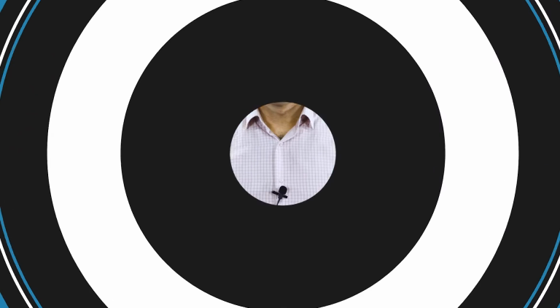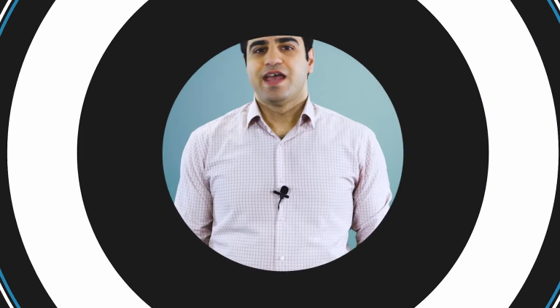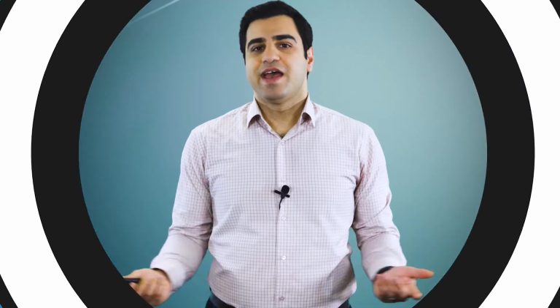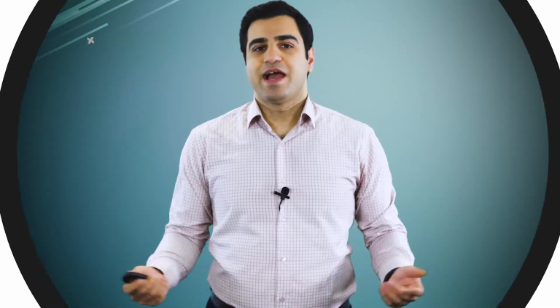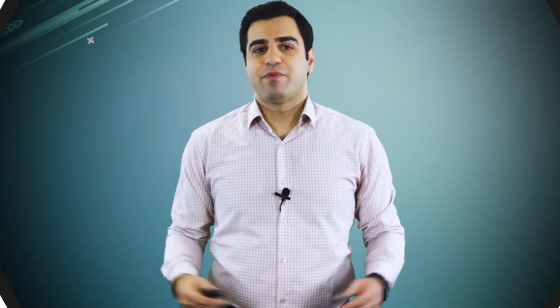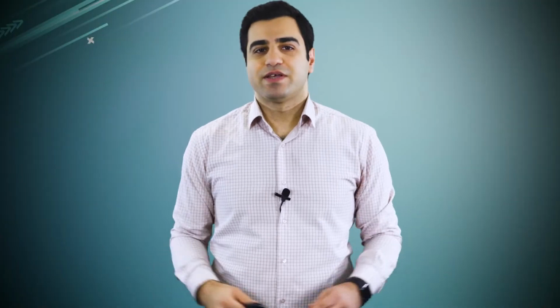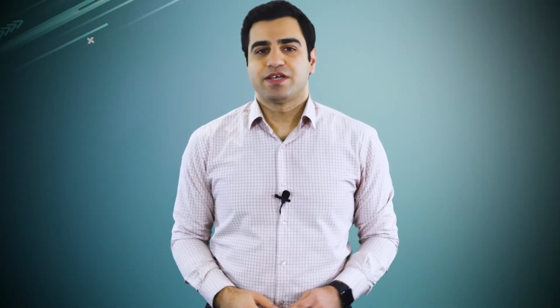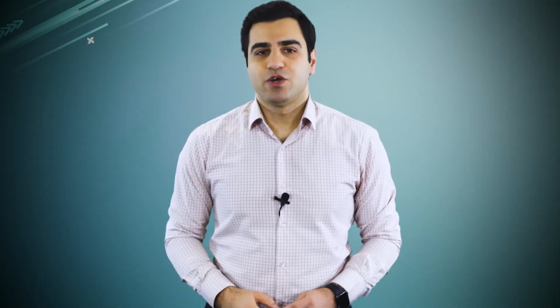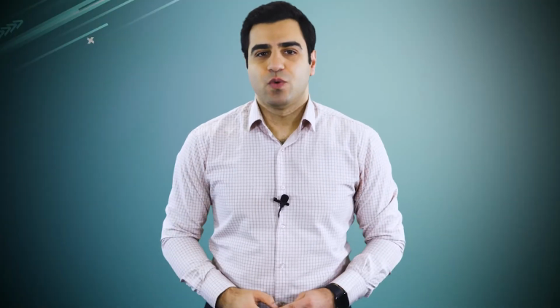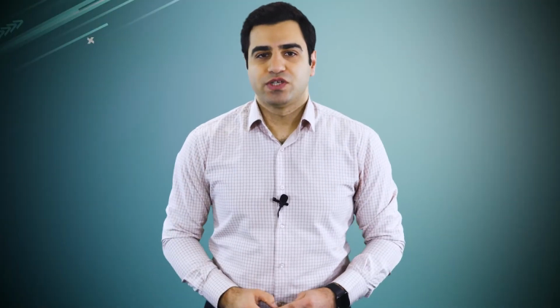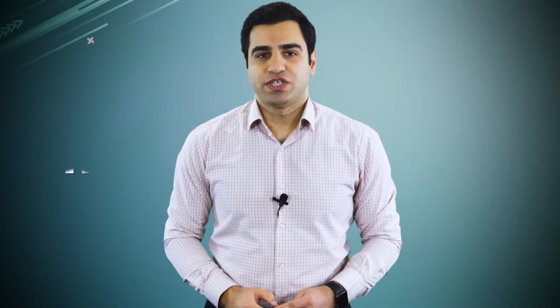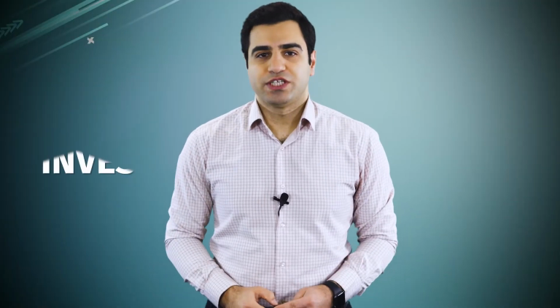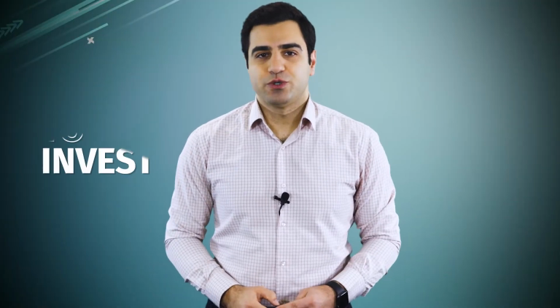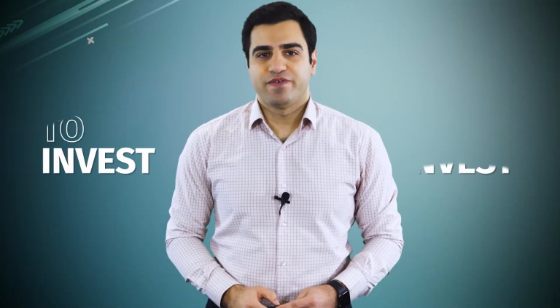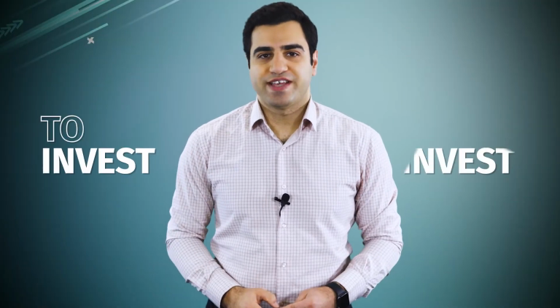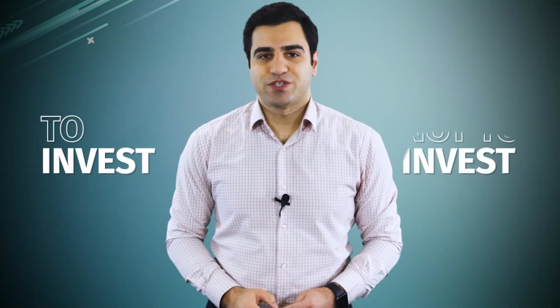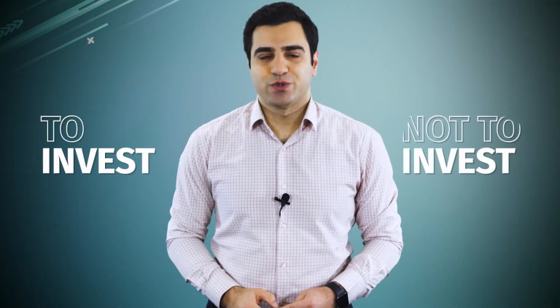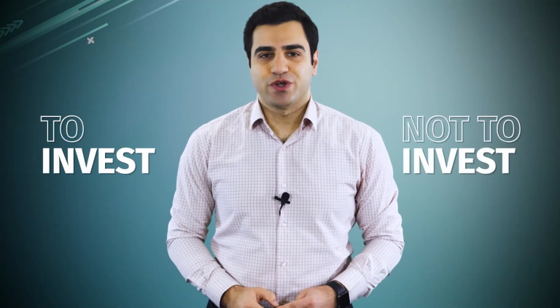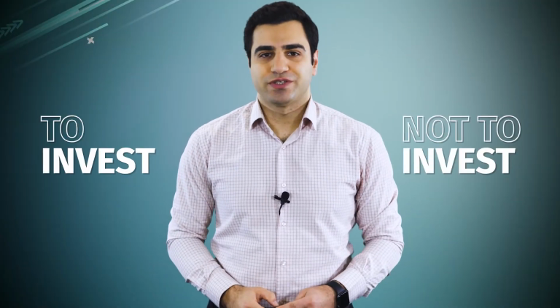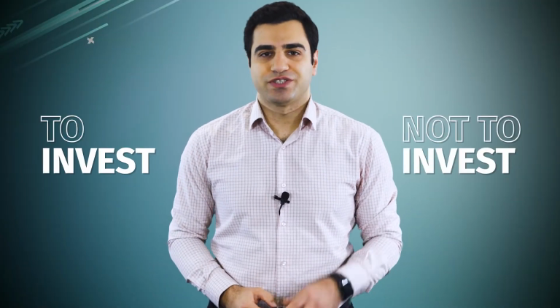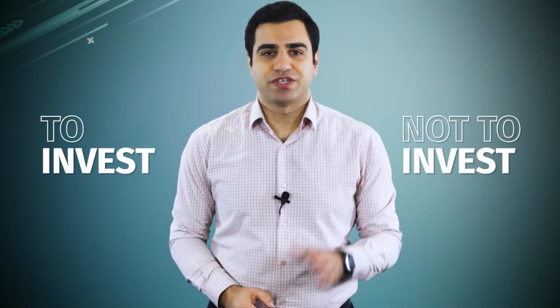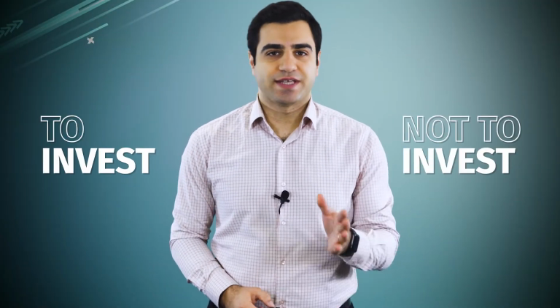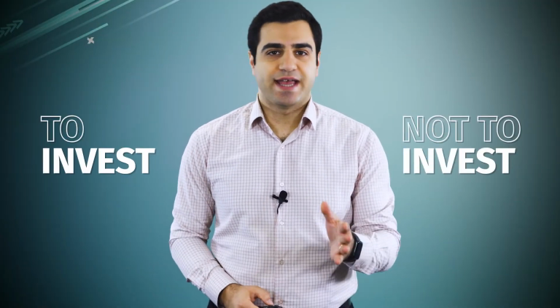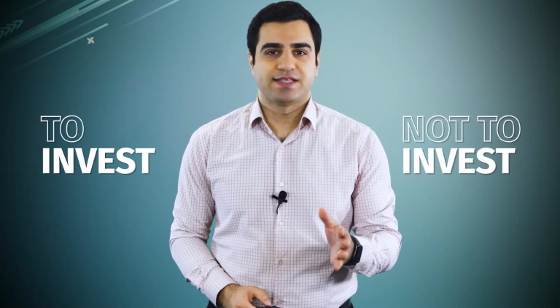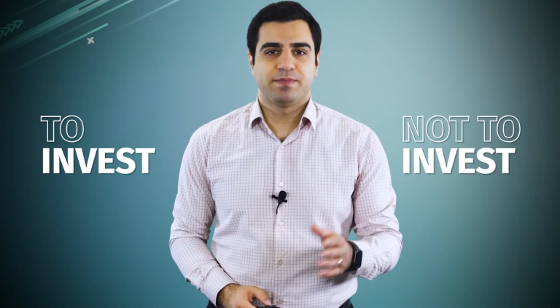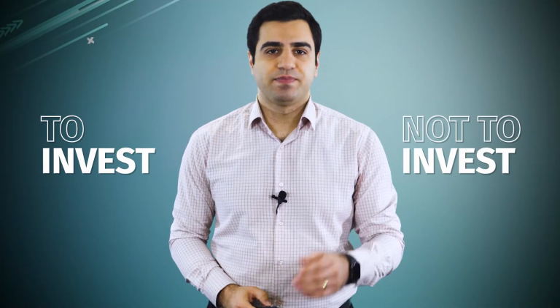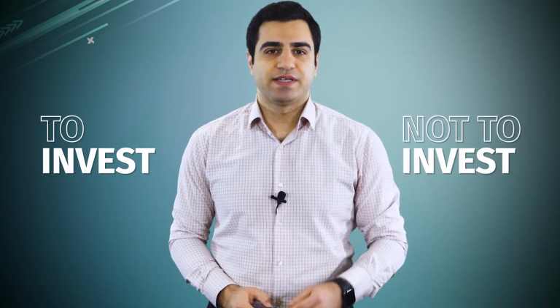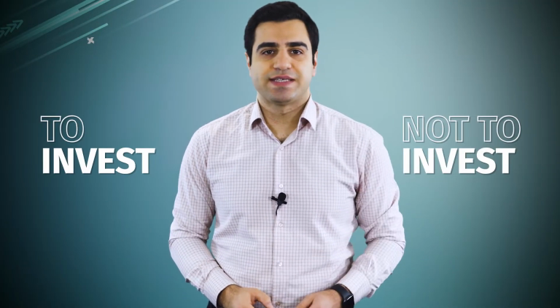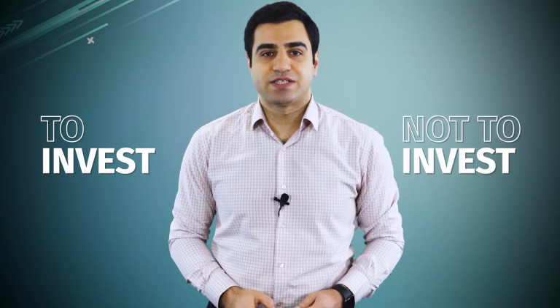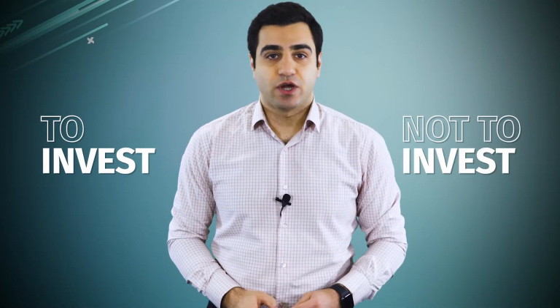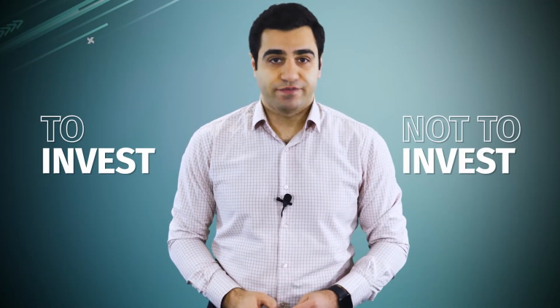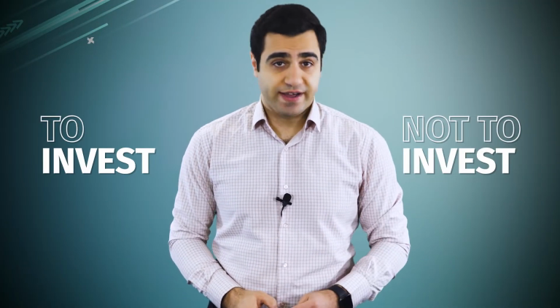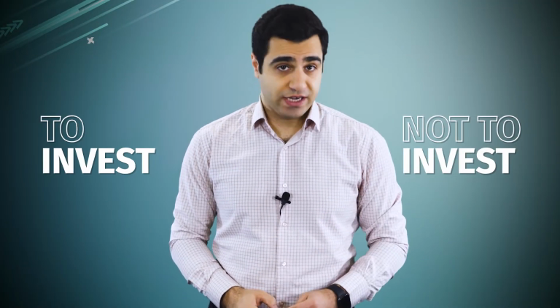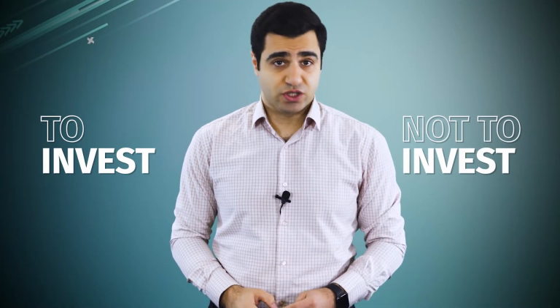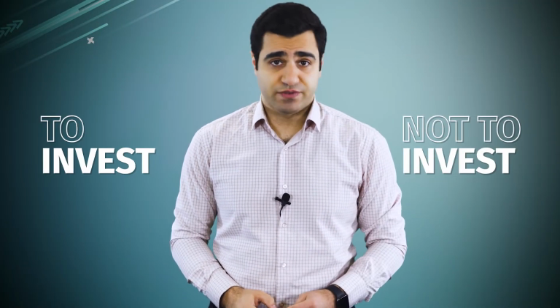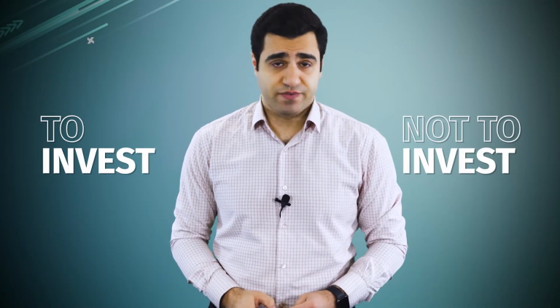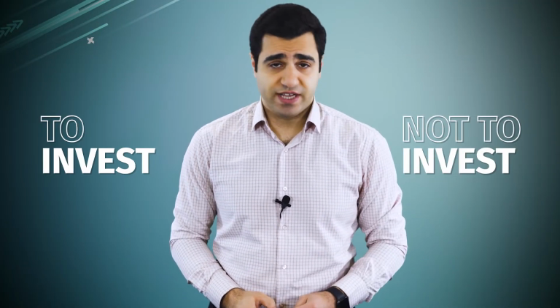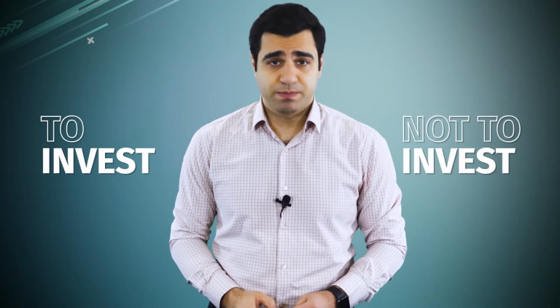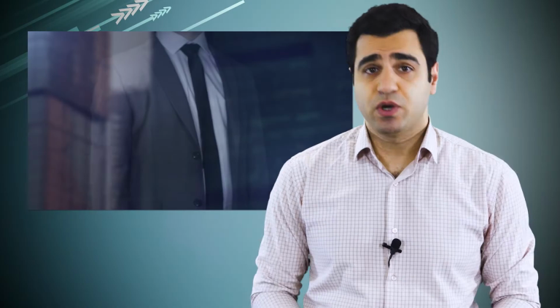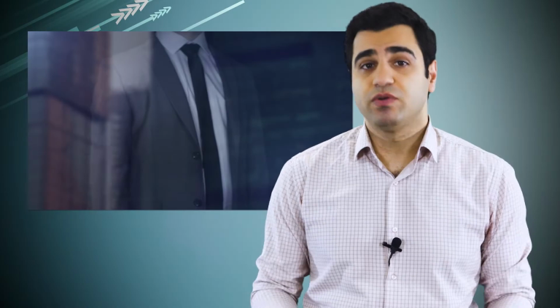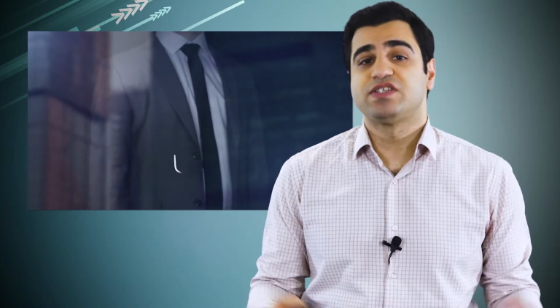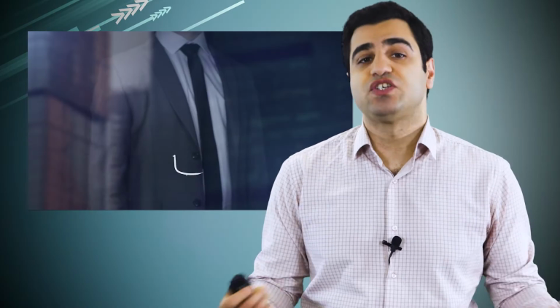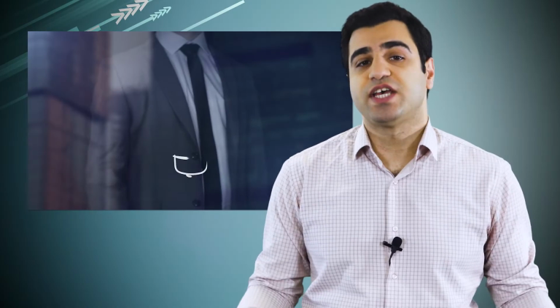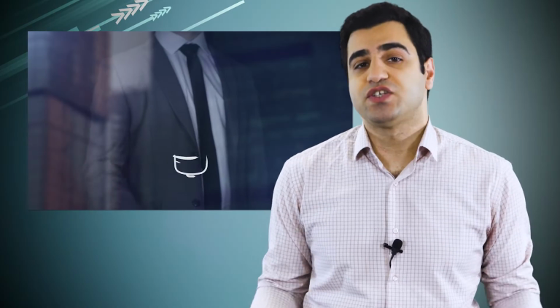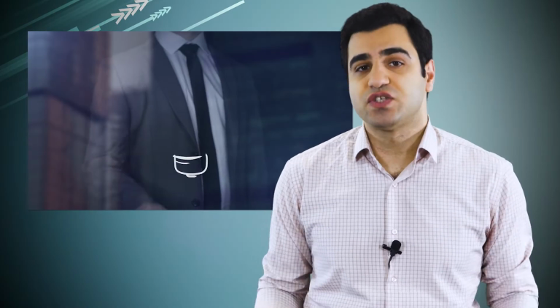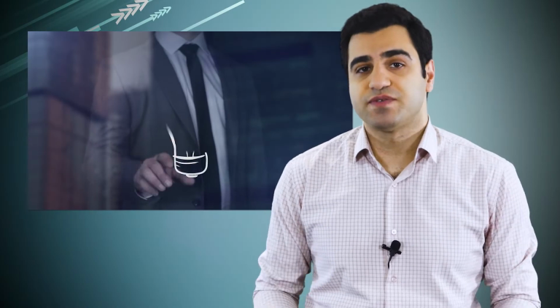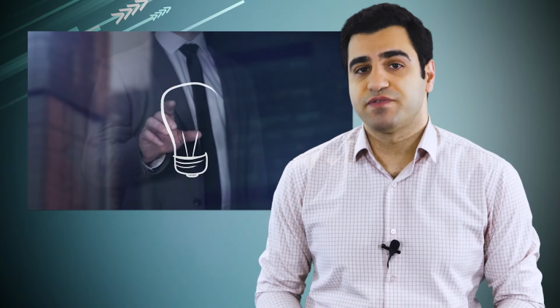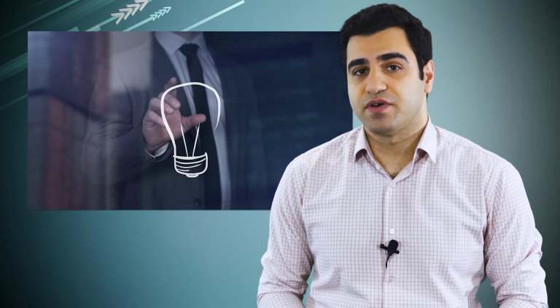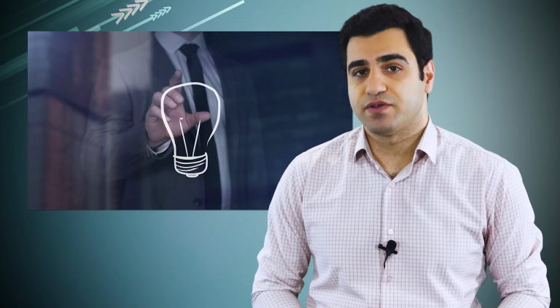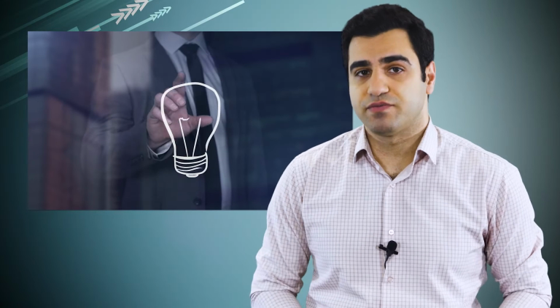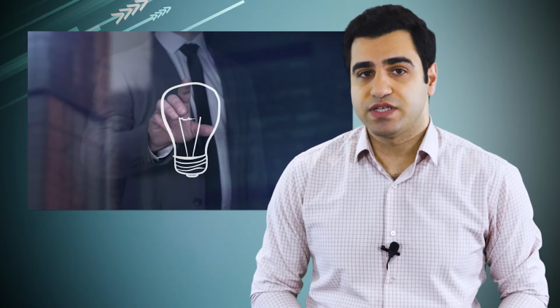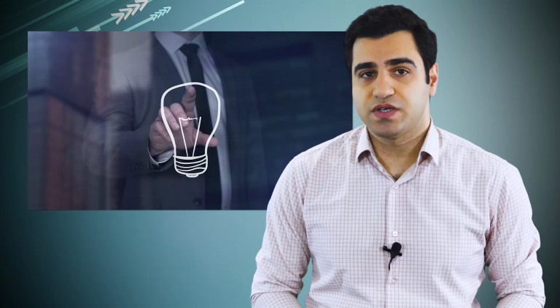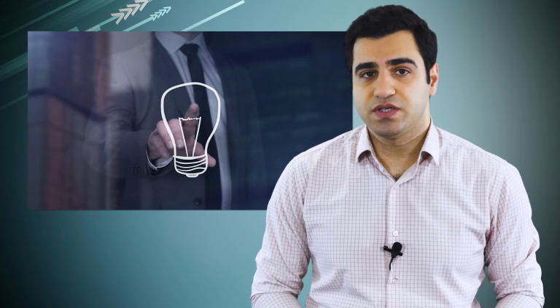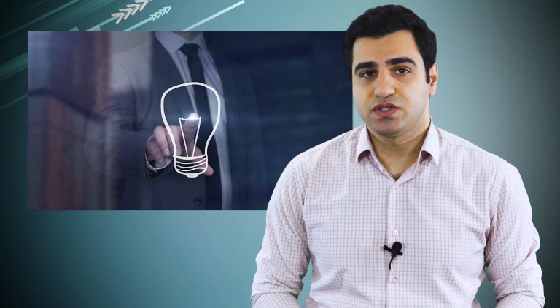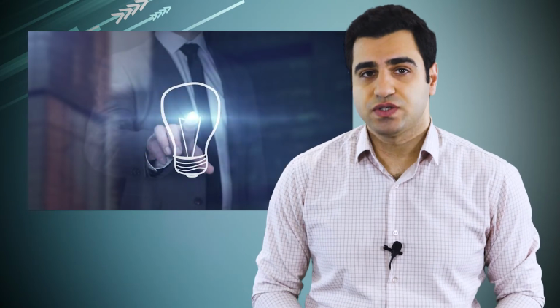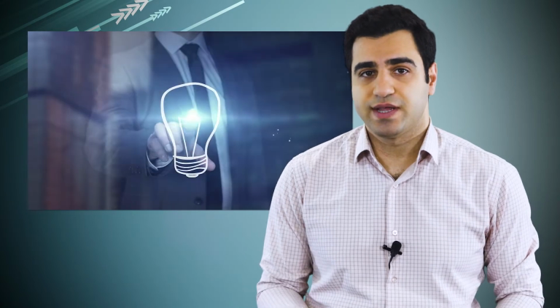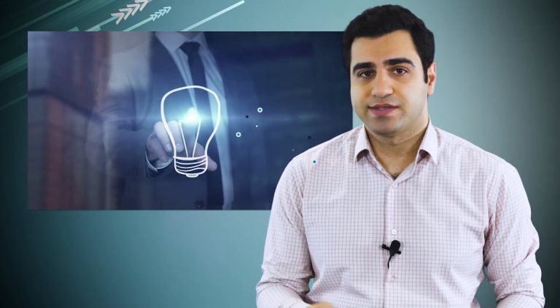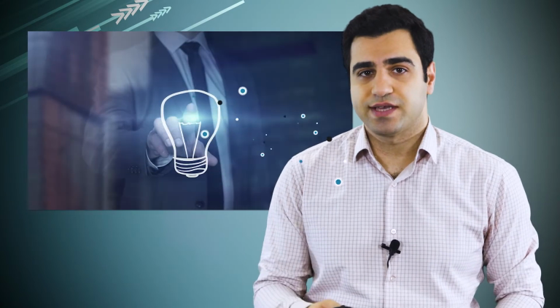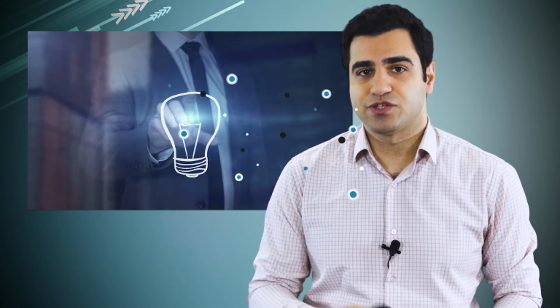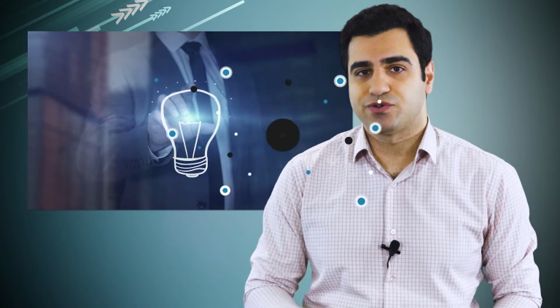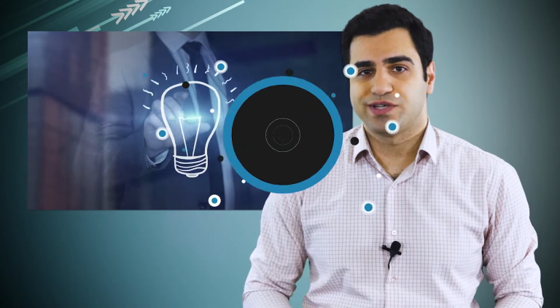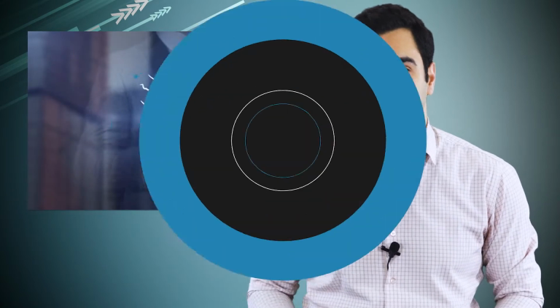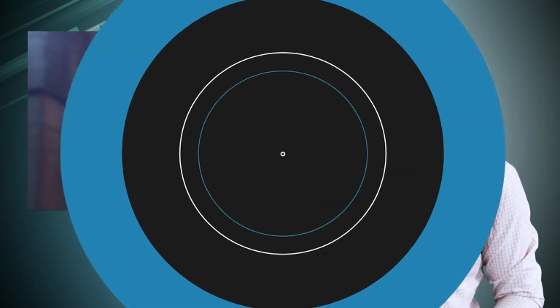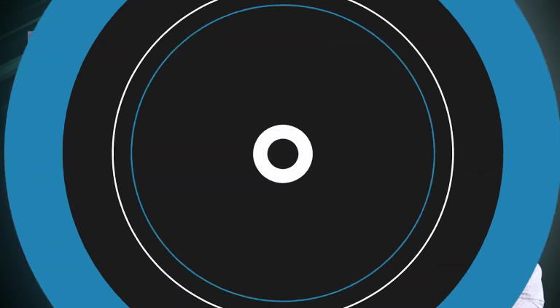Hey, I'm Reza and you're watching To Invest or Not. Just a heads up, this is not financial advice but only suggestions for further research. Let's get straight to it.